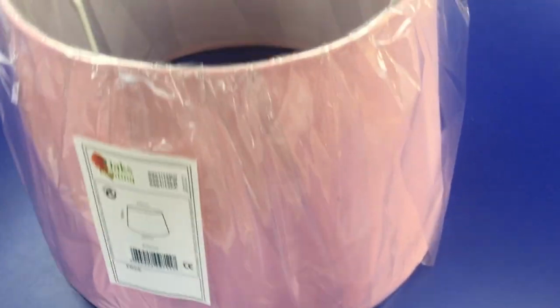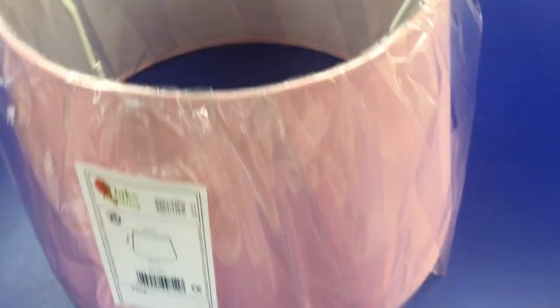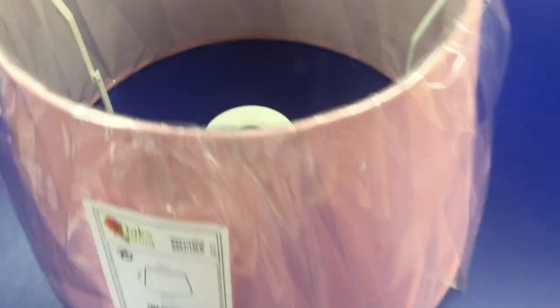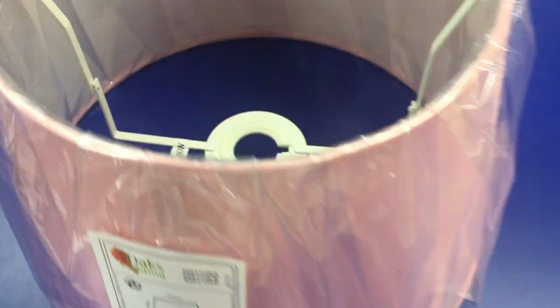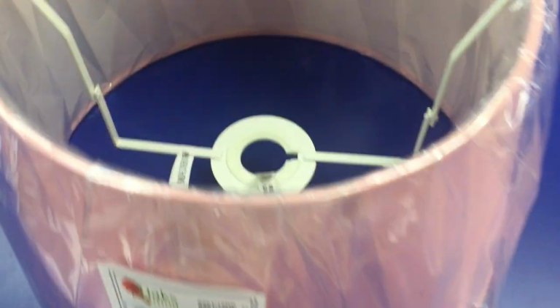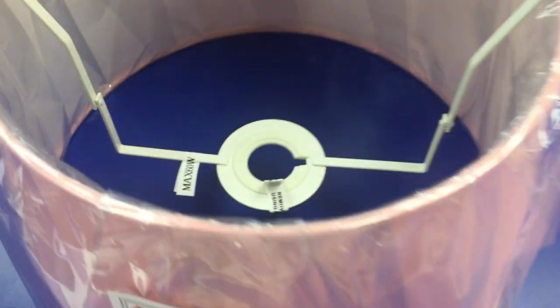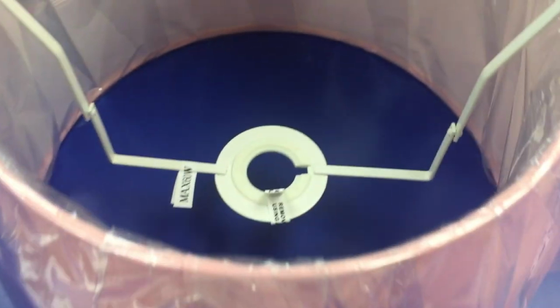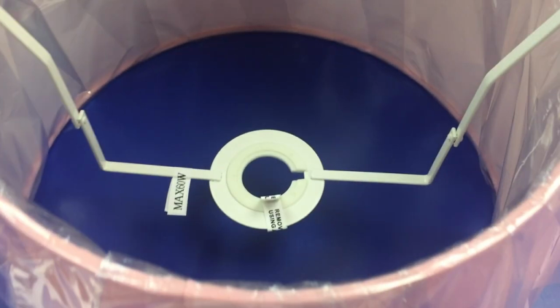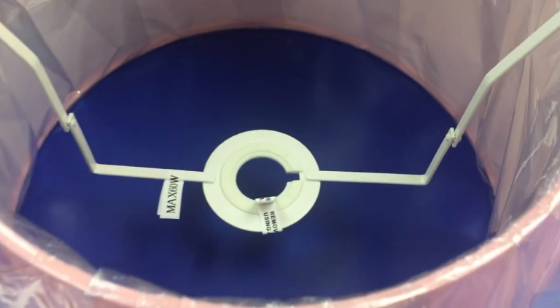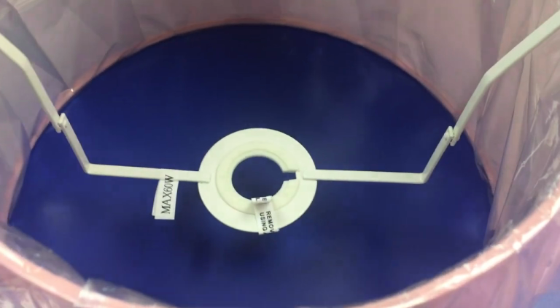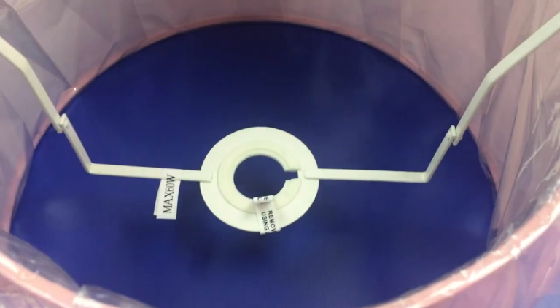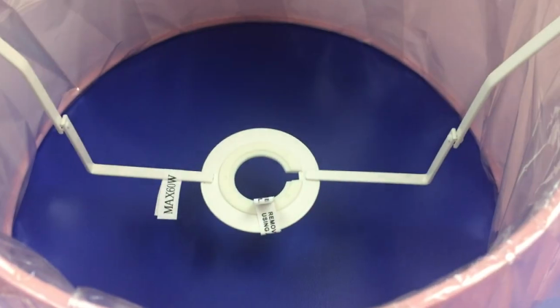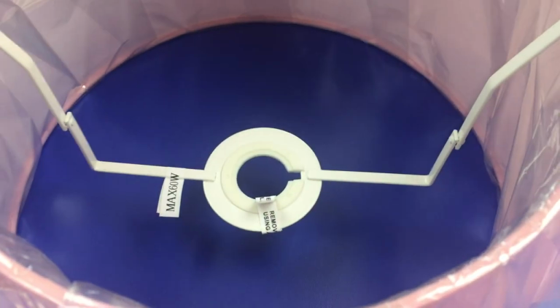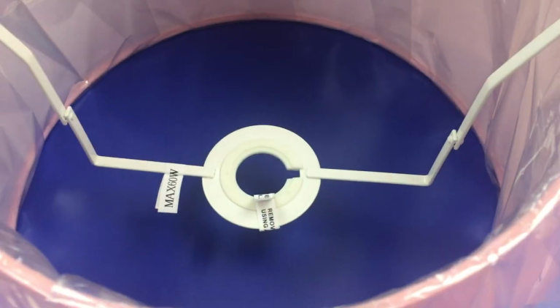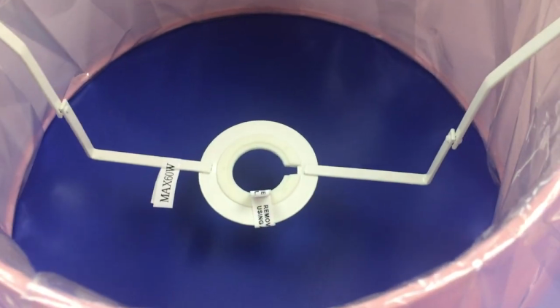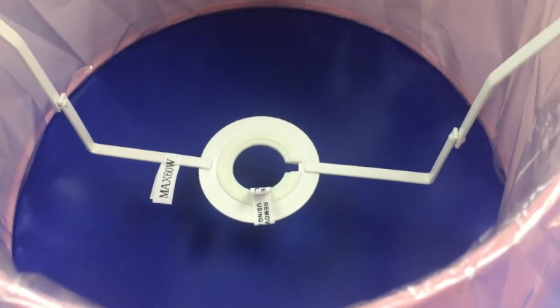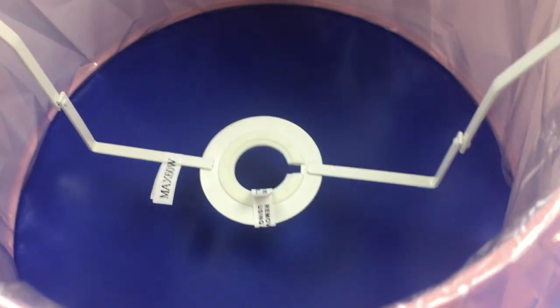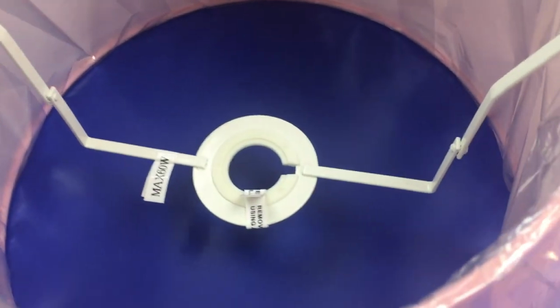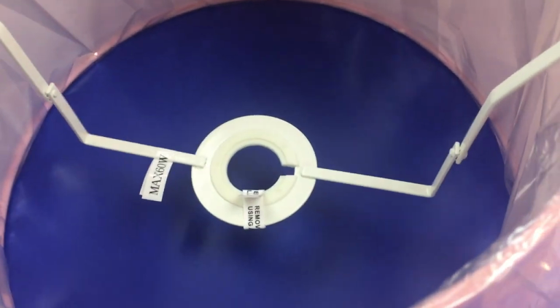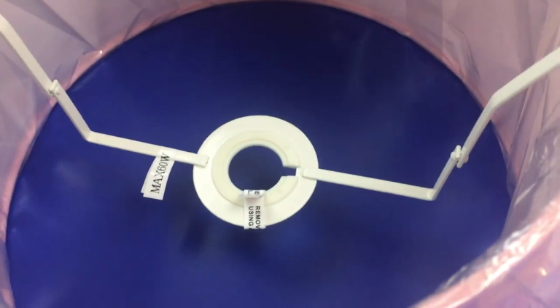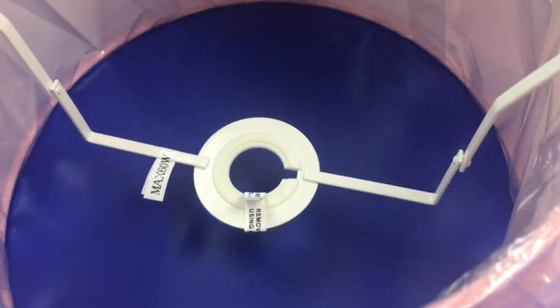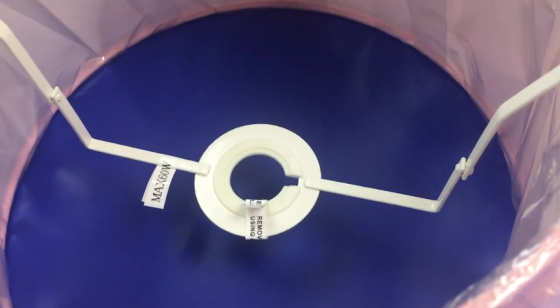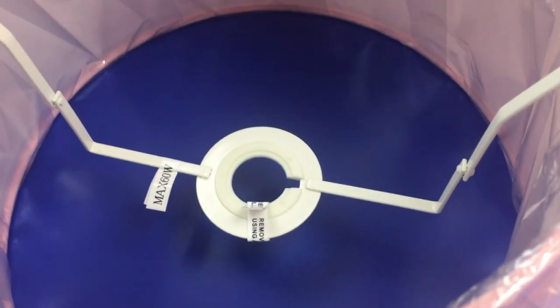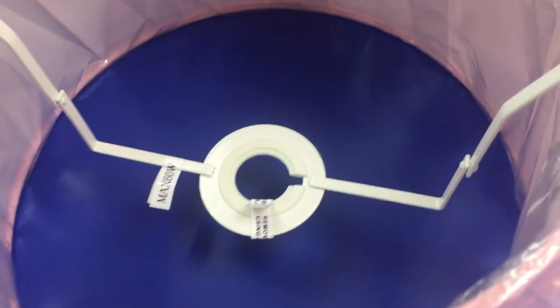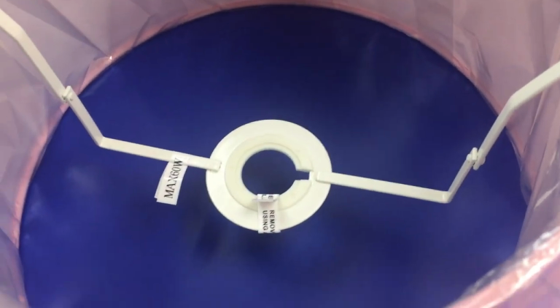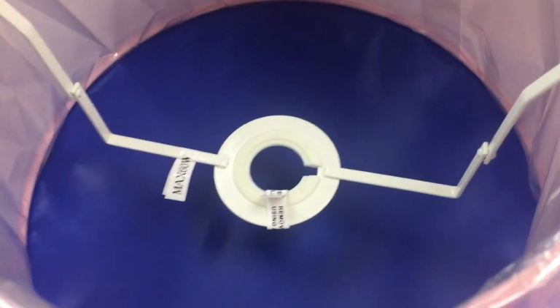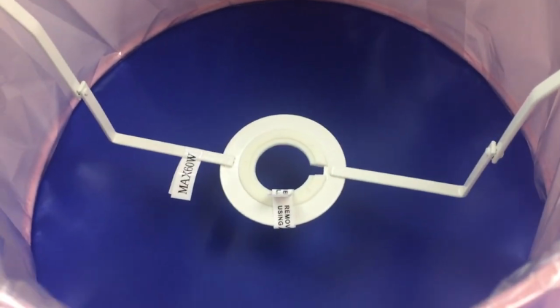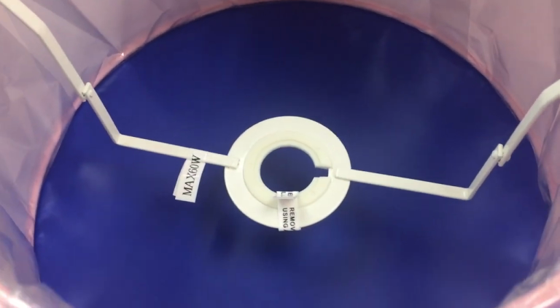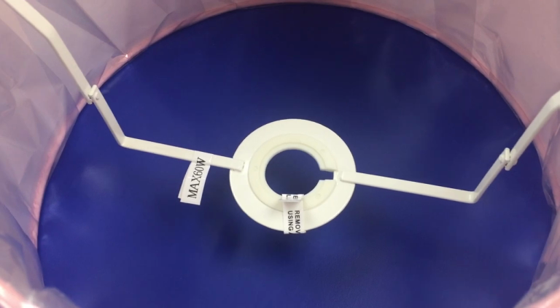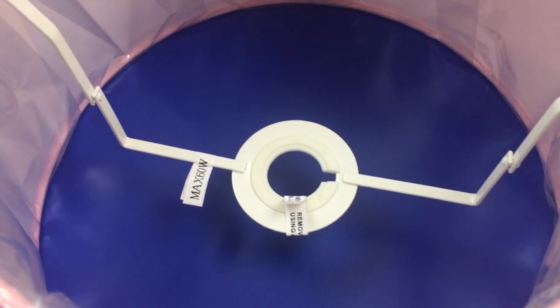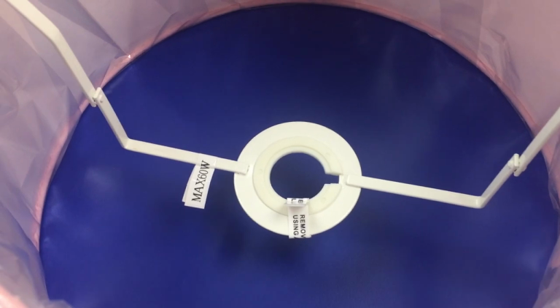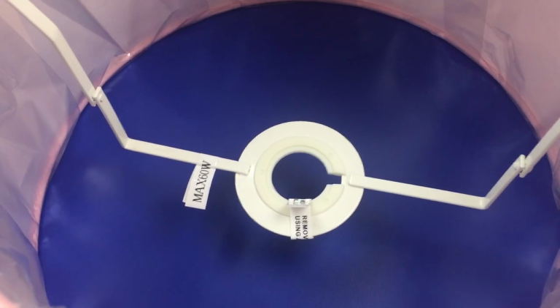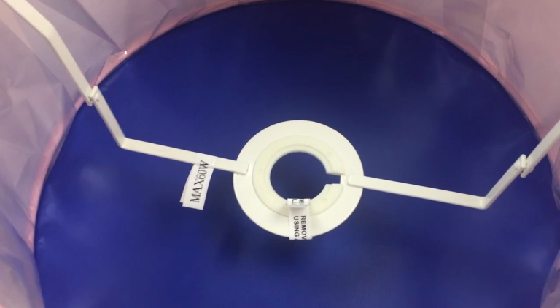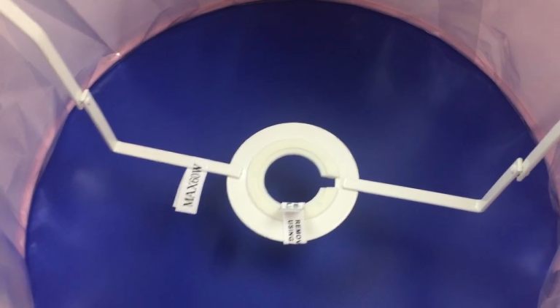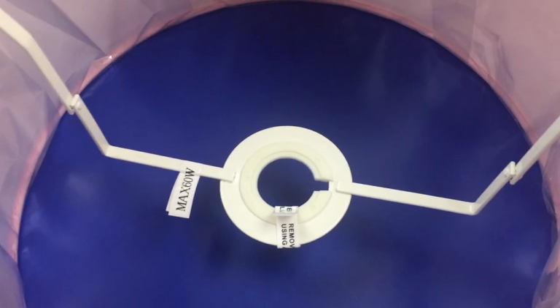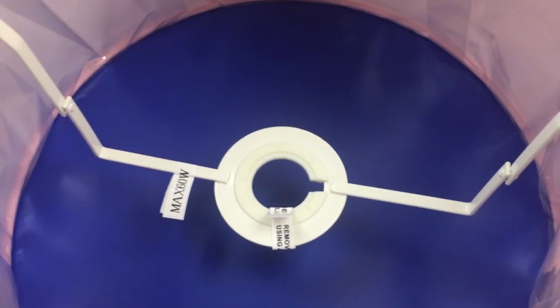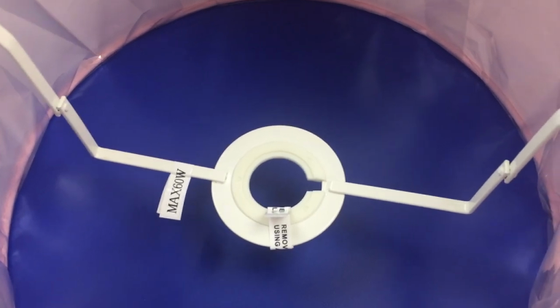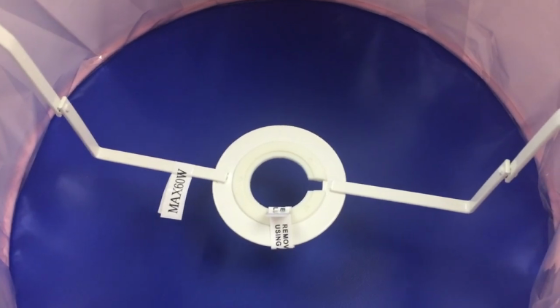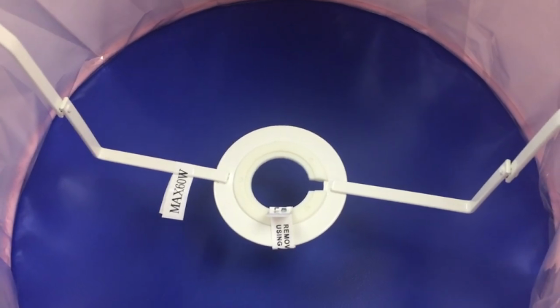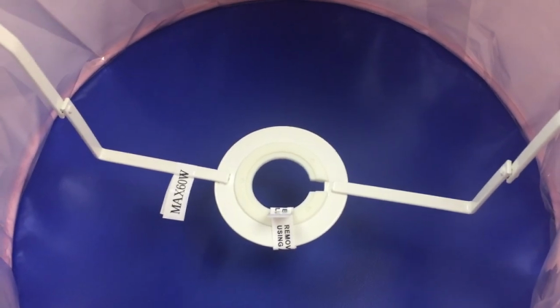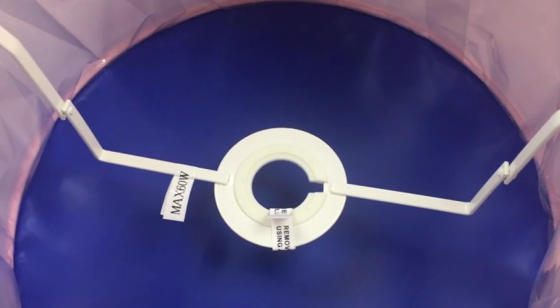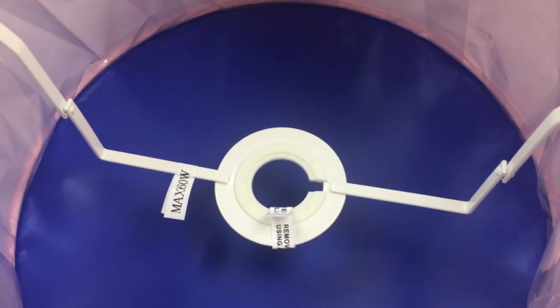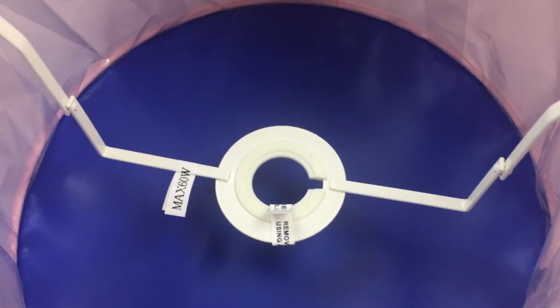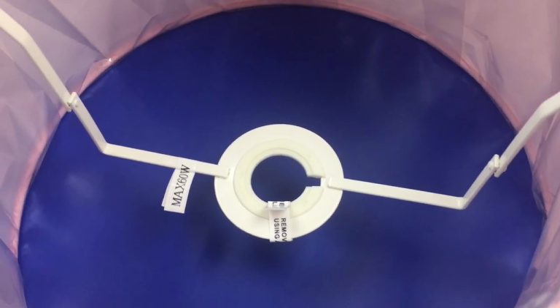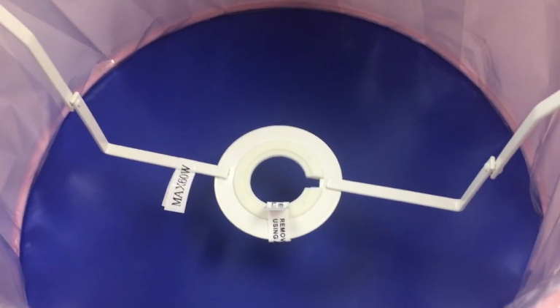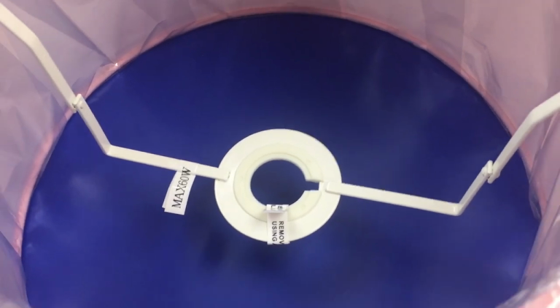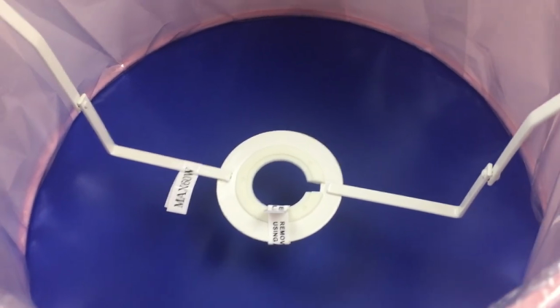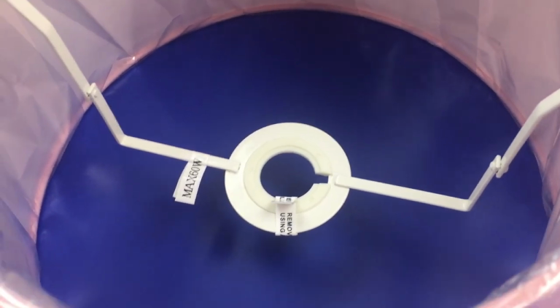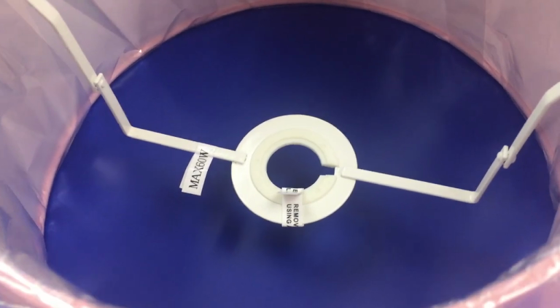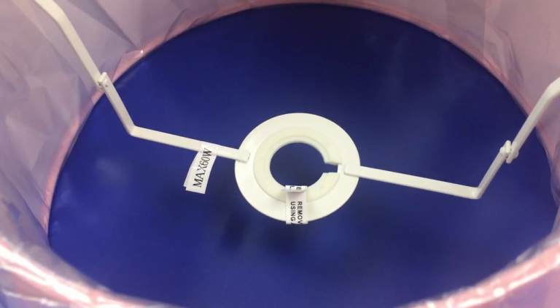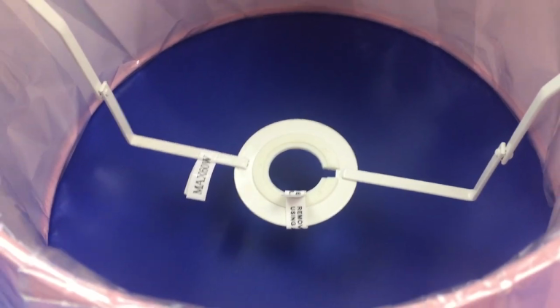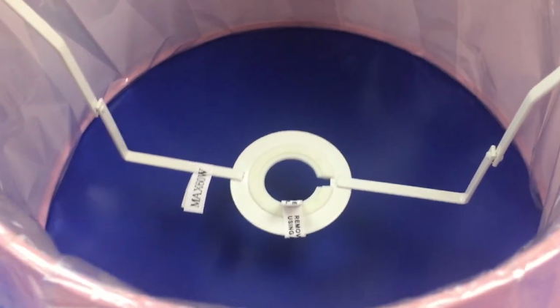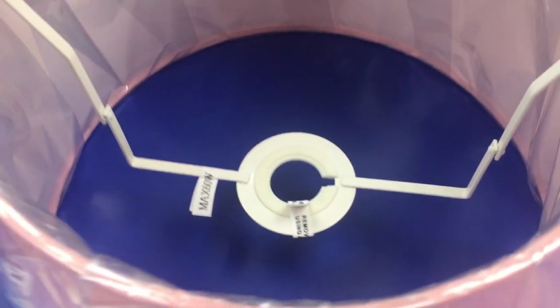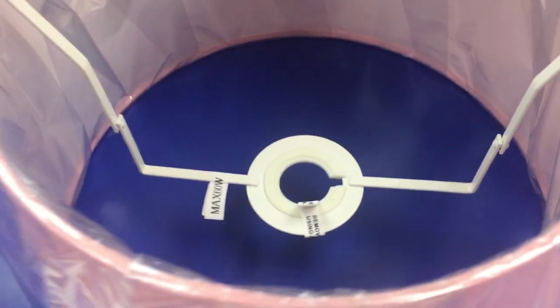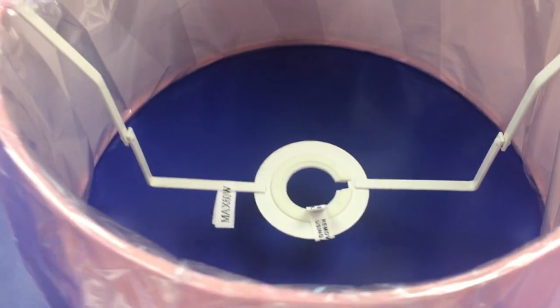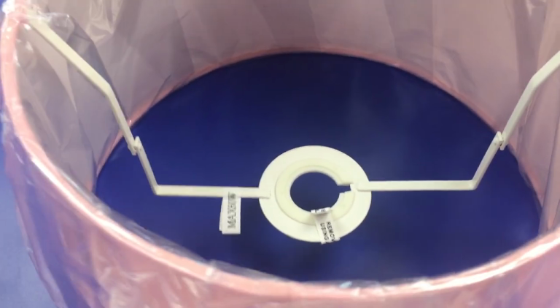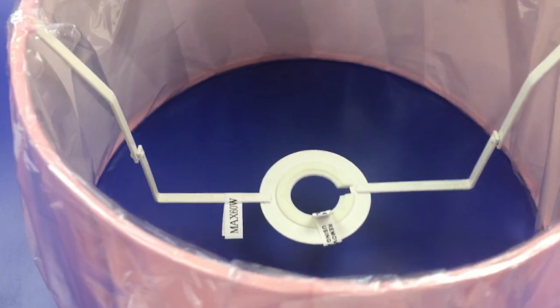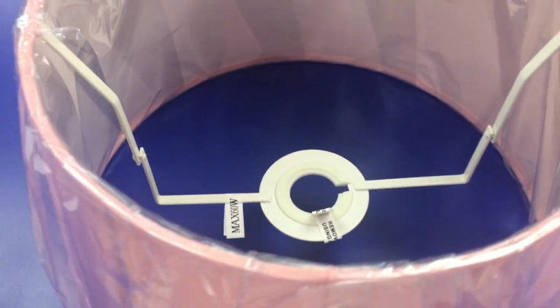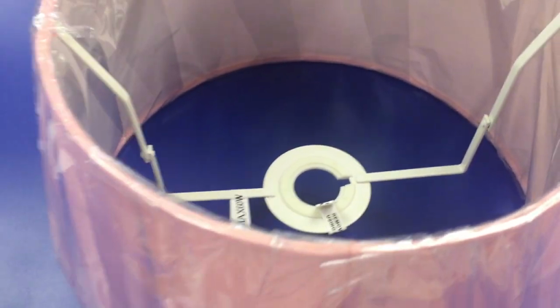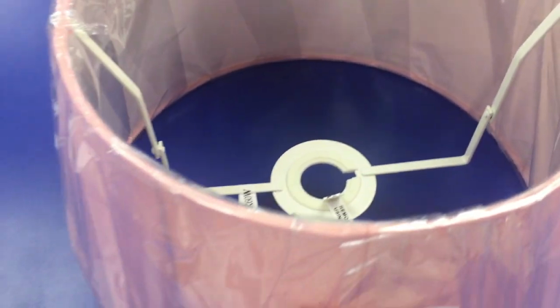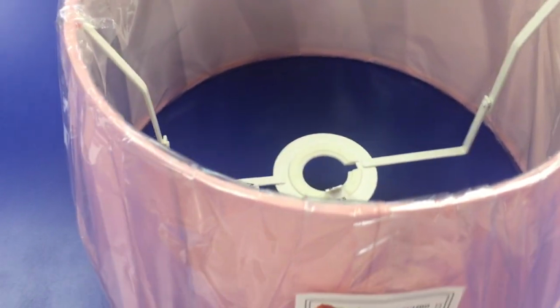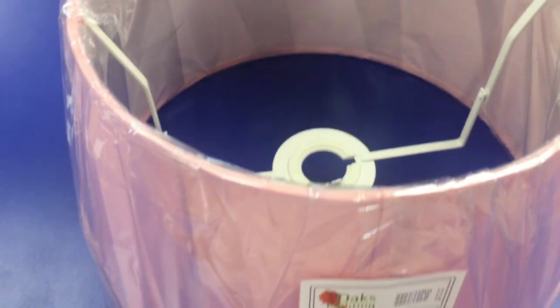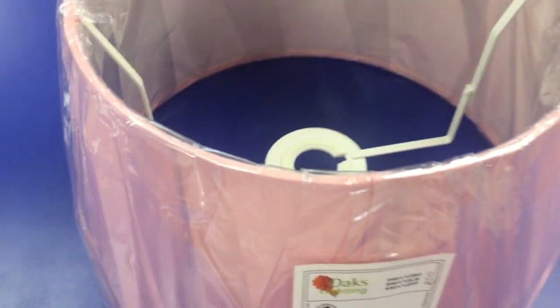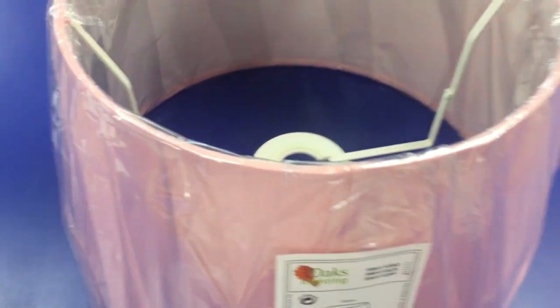It comes with a fixed reversible gimbal with a 45mm hole and a 29mm adapter to fit any table lamp or ceiling rose.